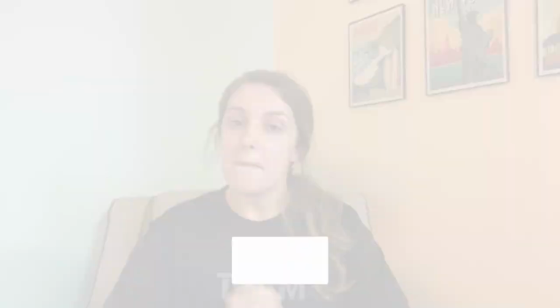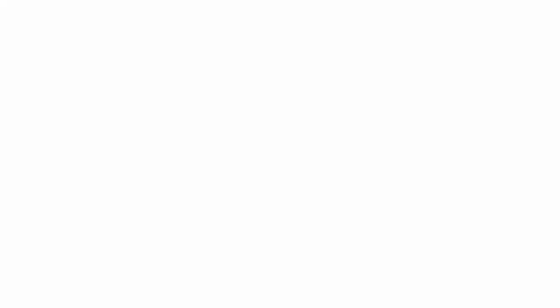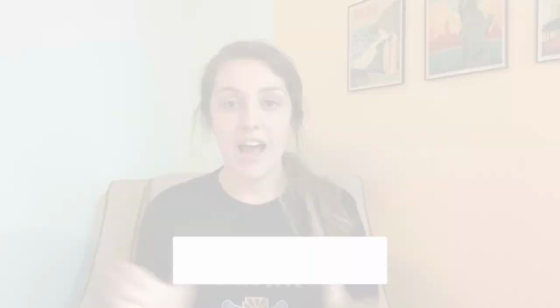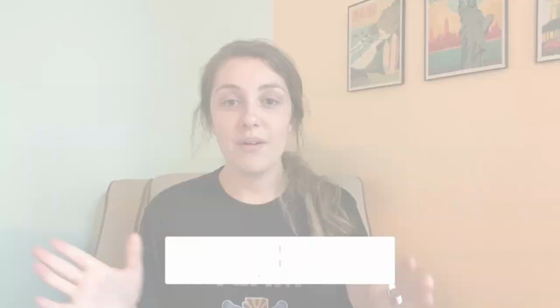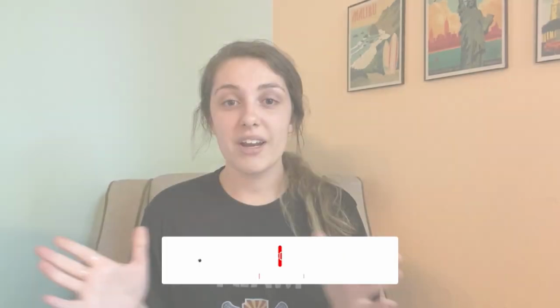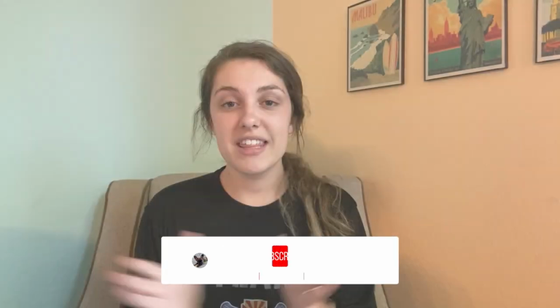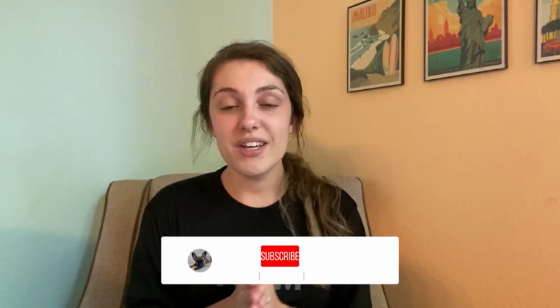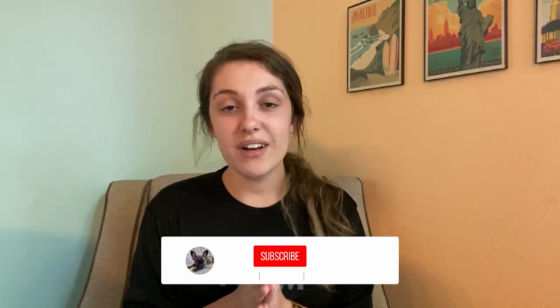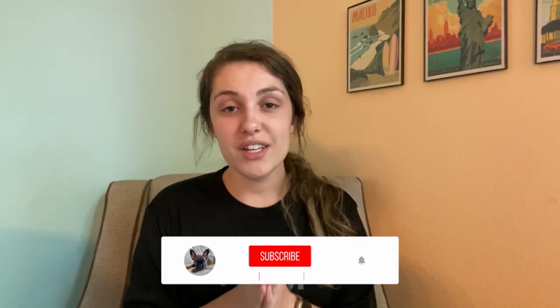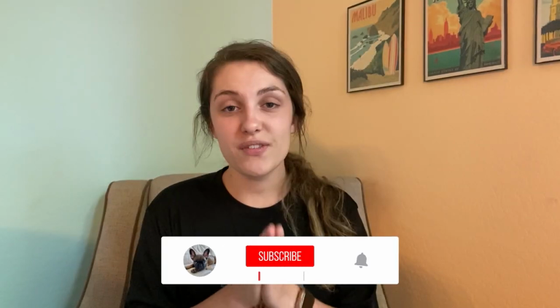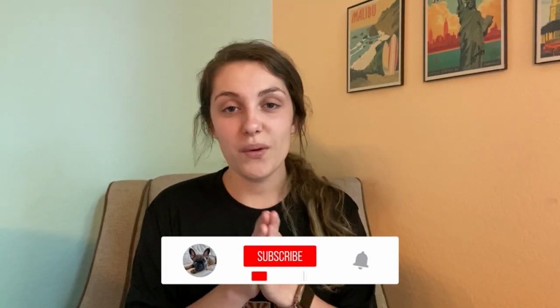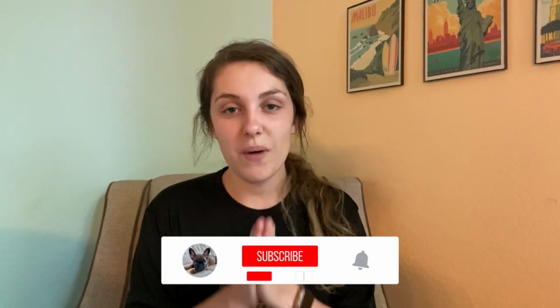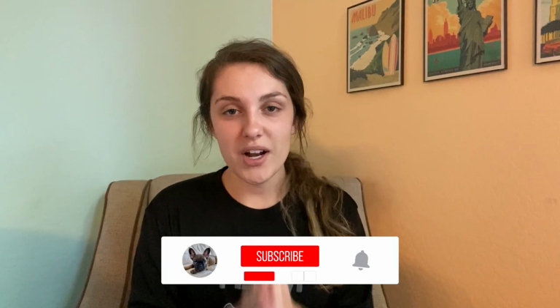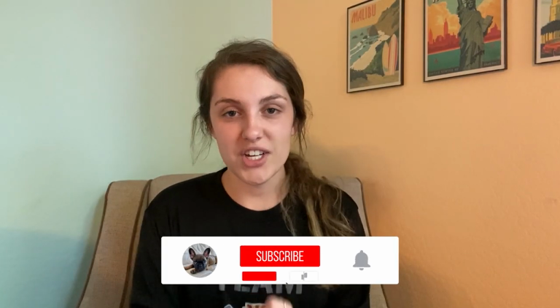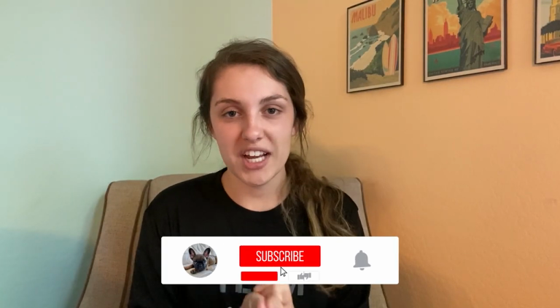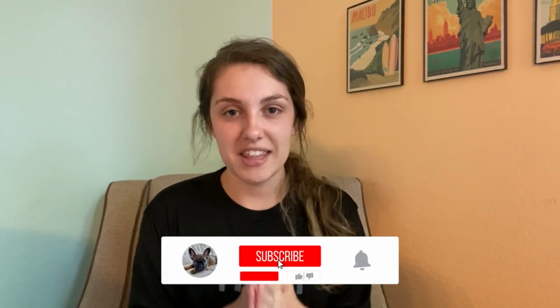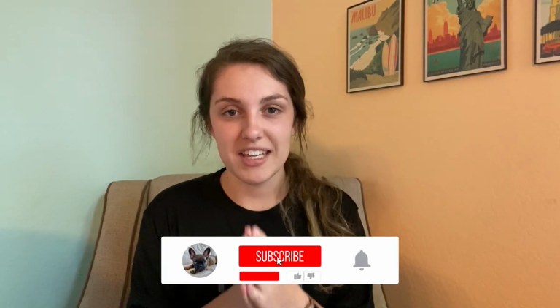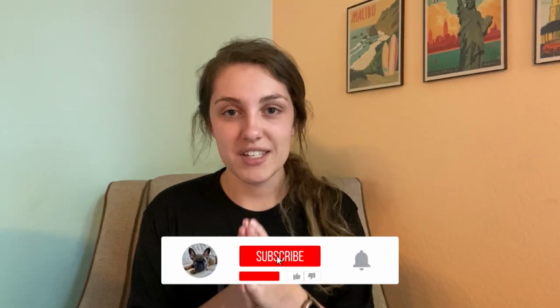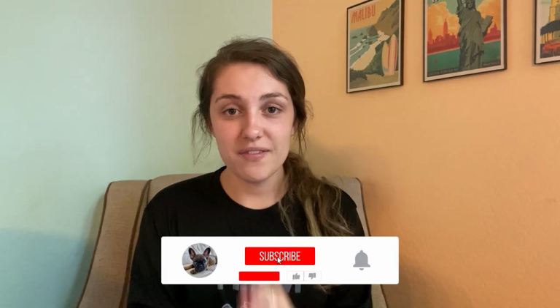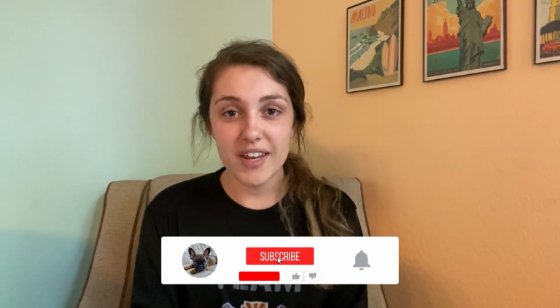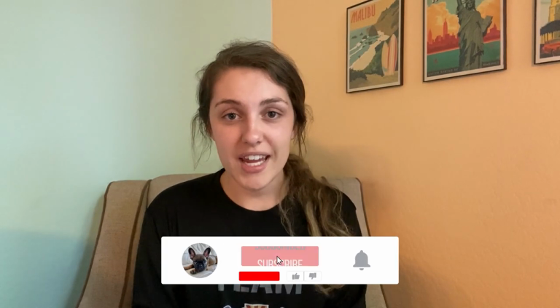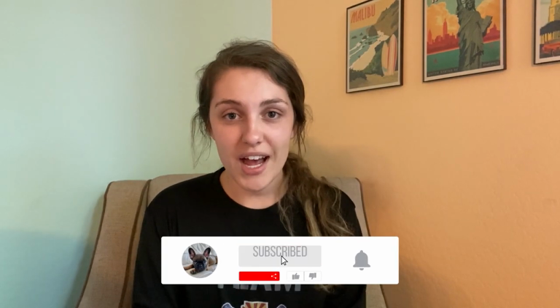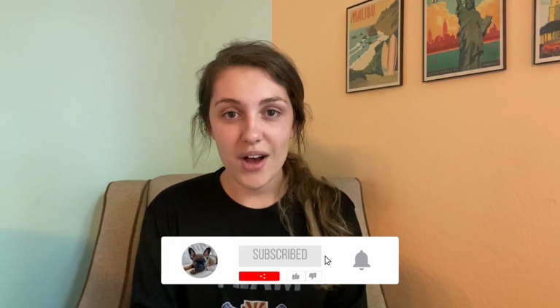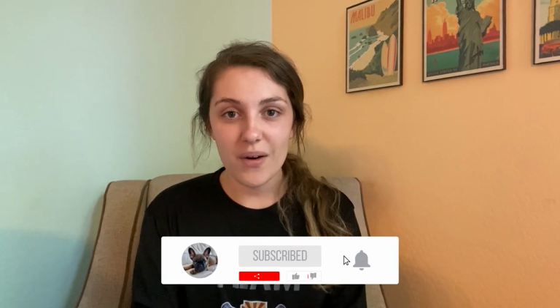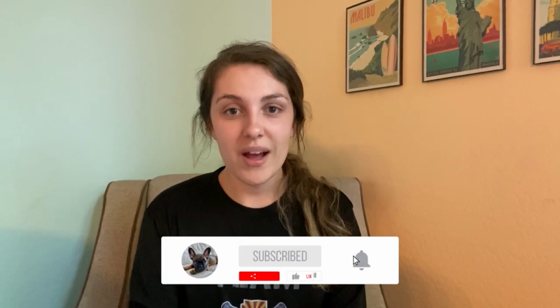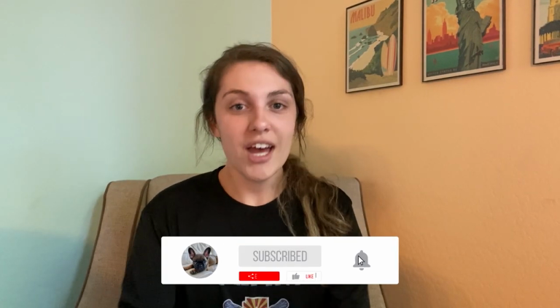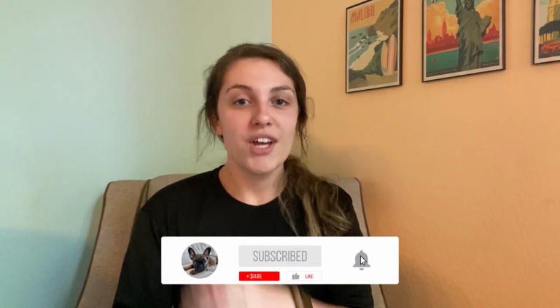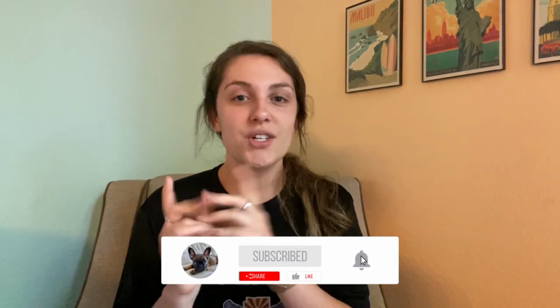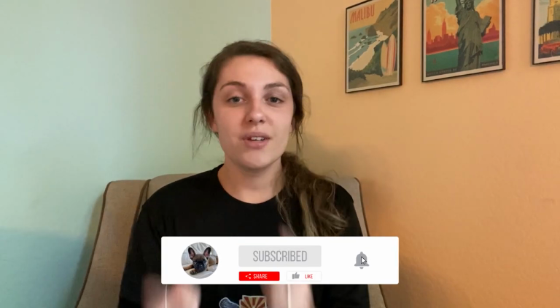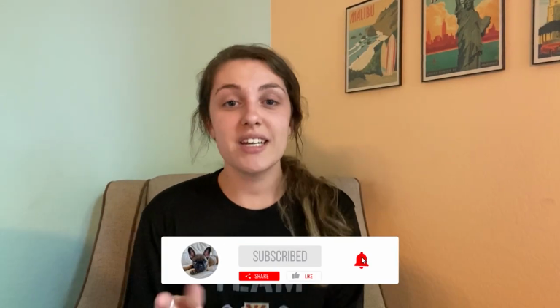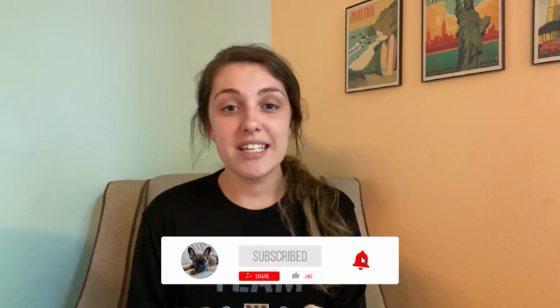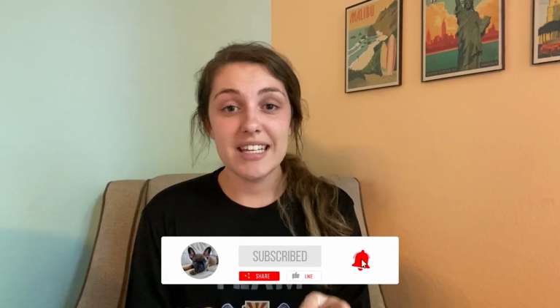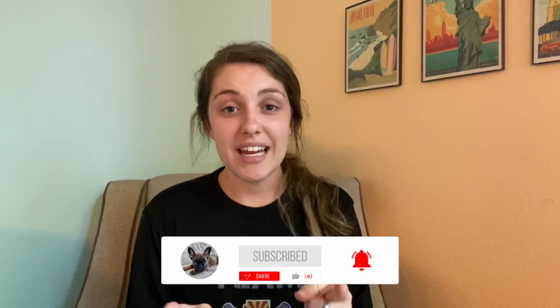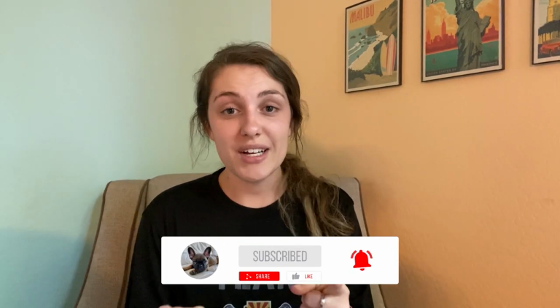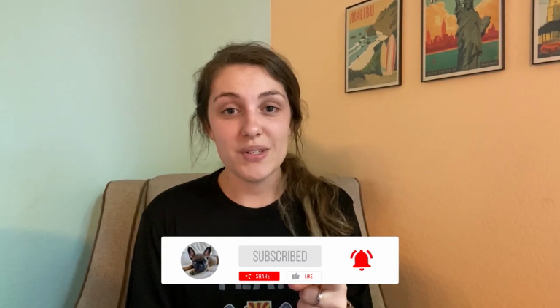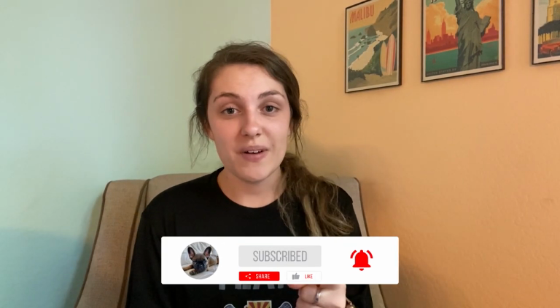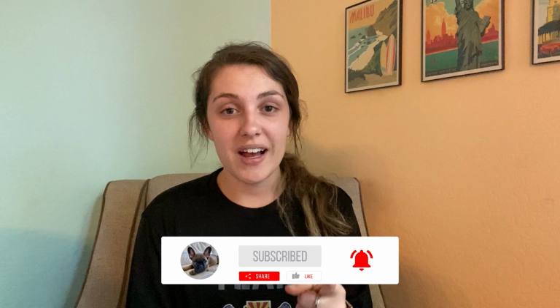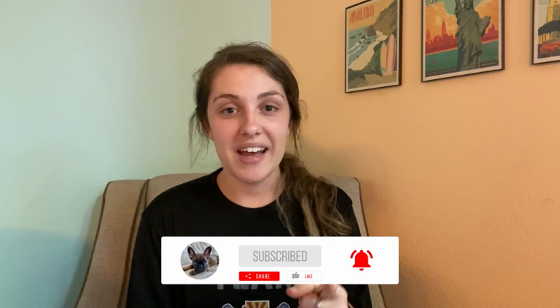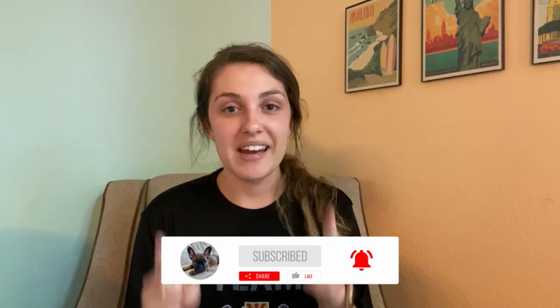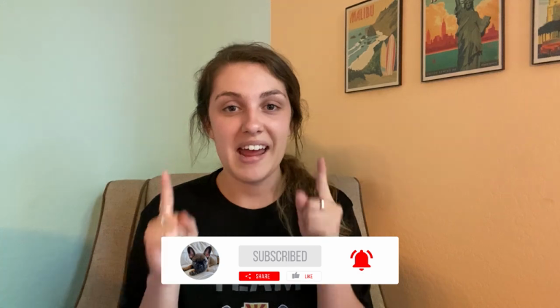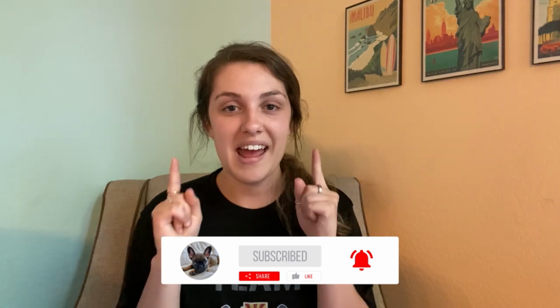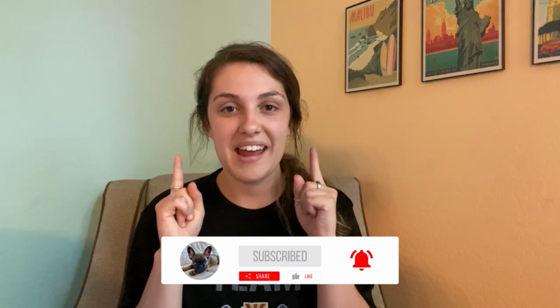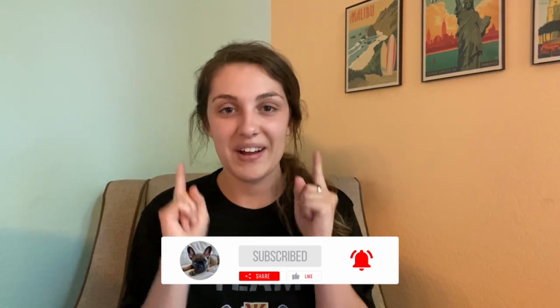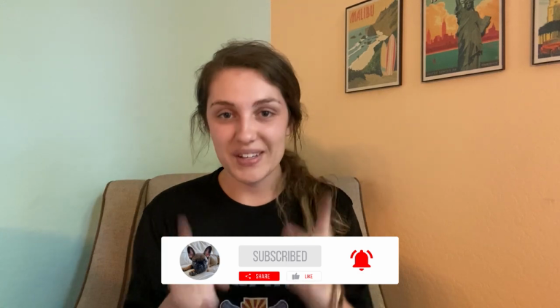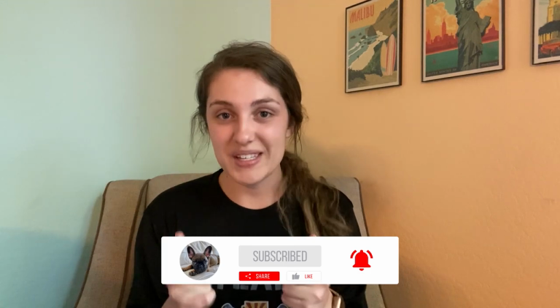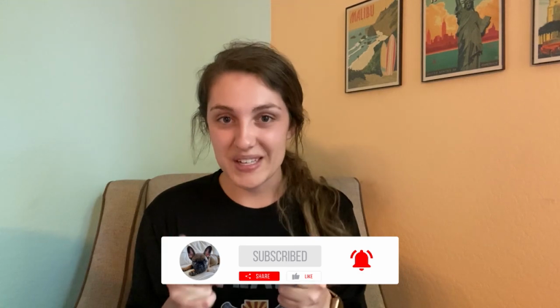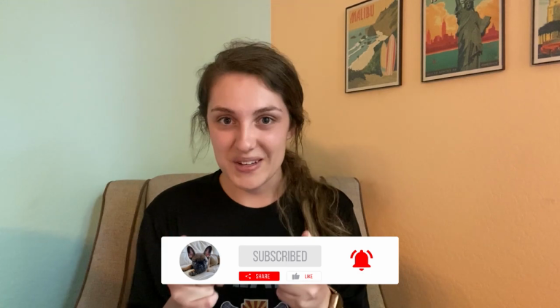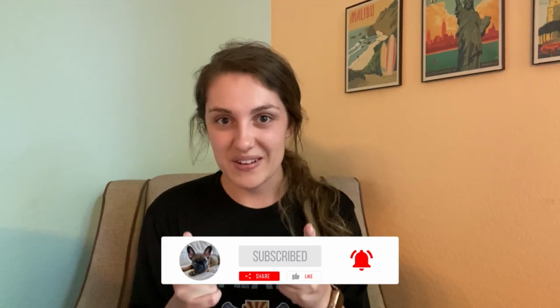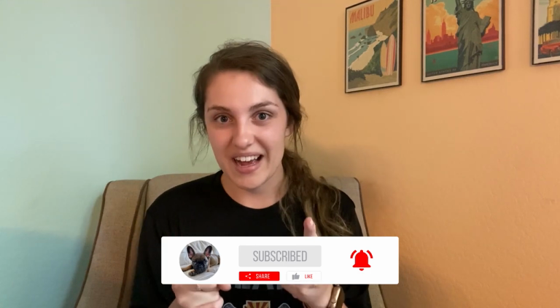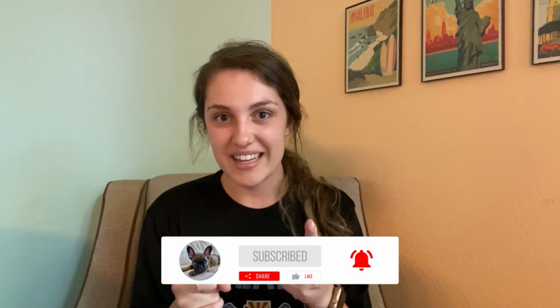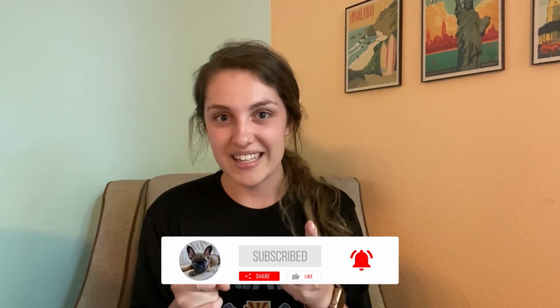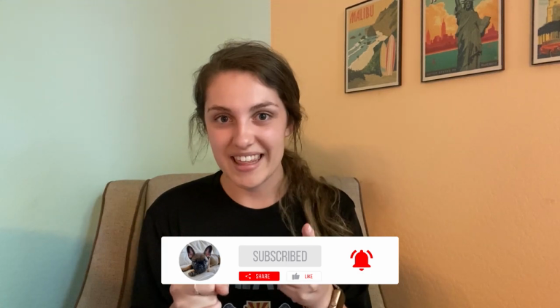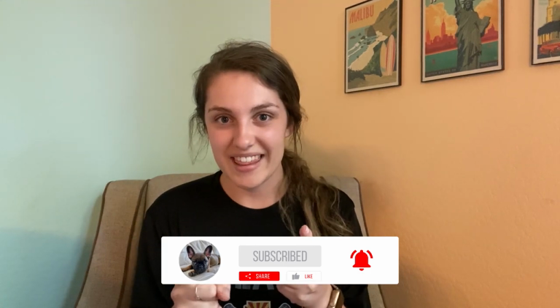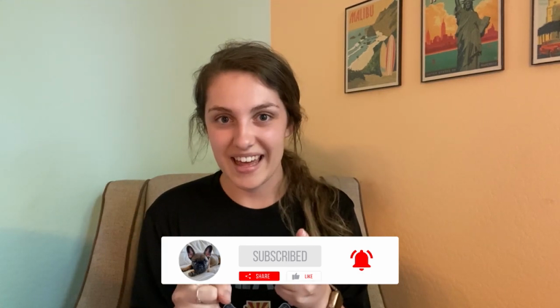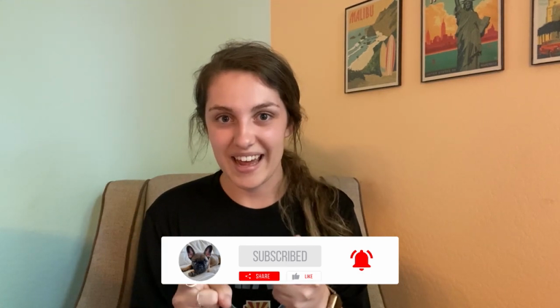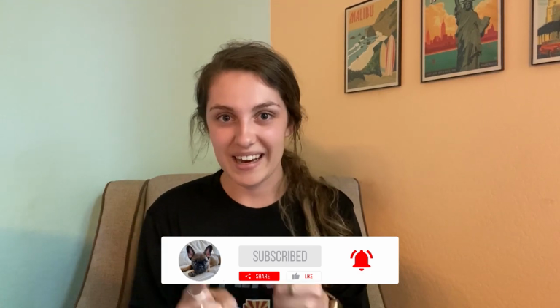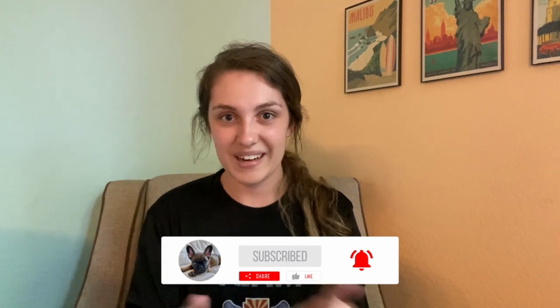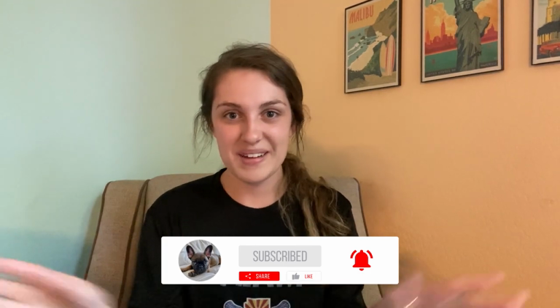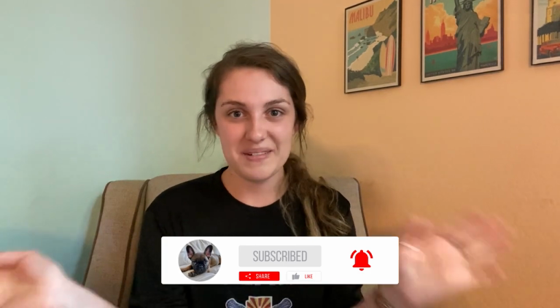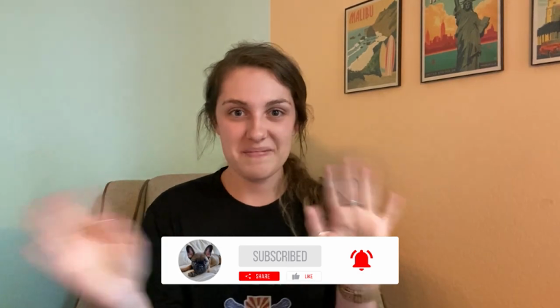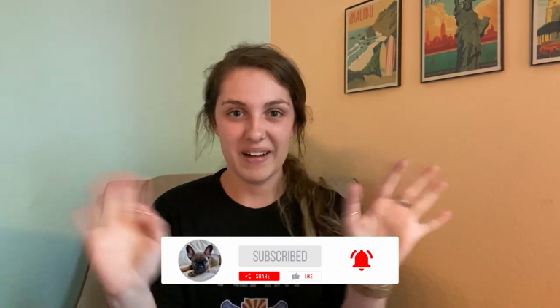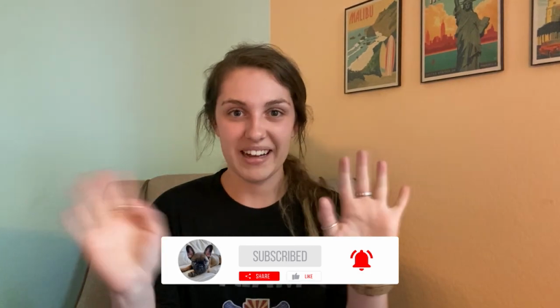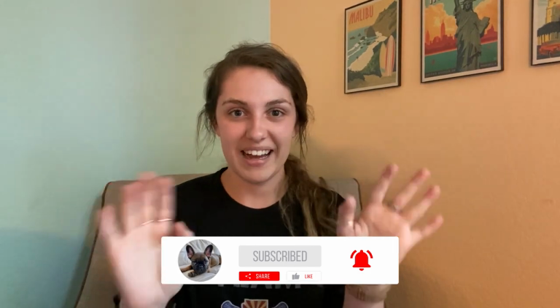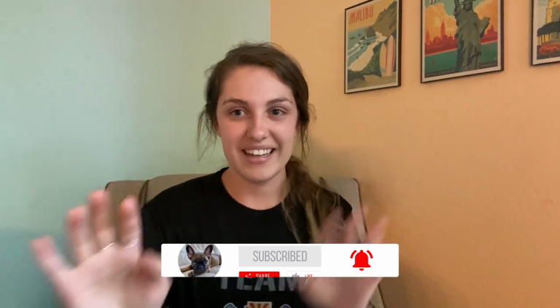Thank you guys for watching this video. Tune into the next one and I'll see you guys then. Bye guys!